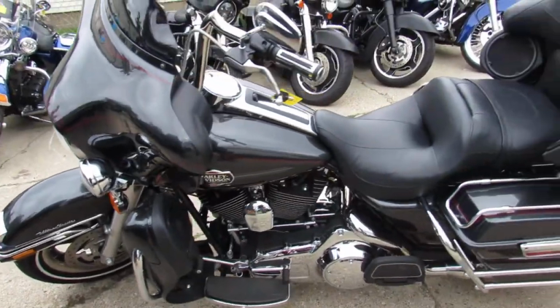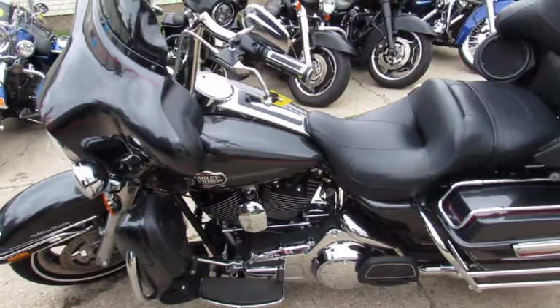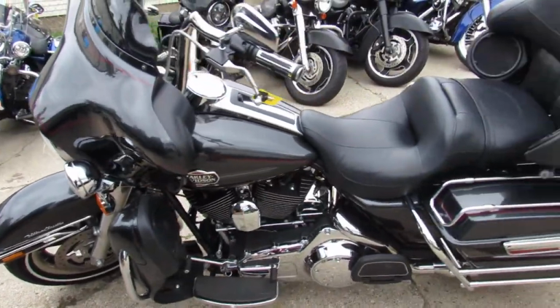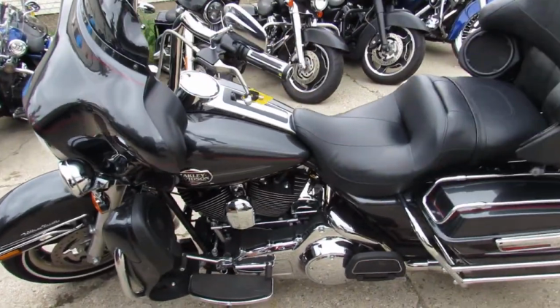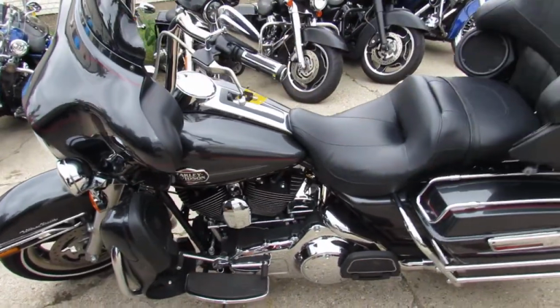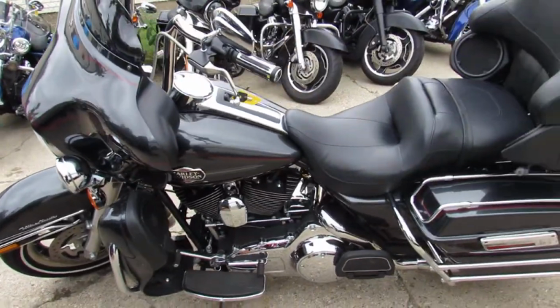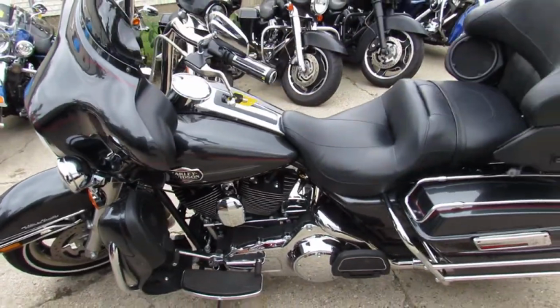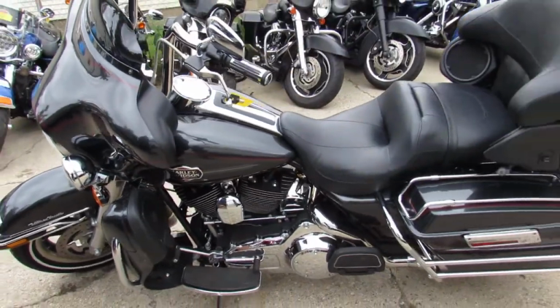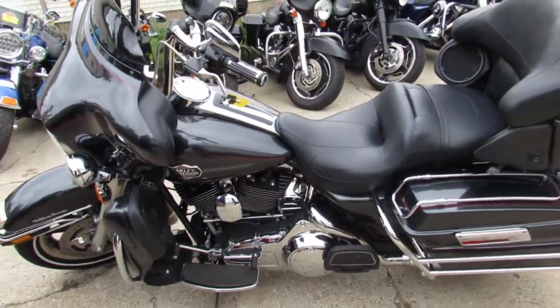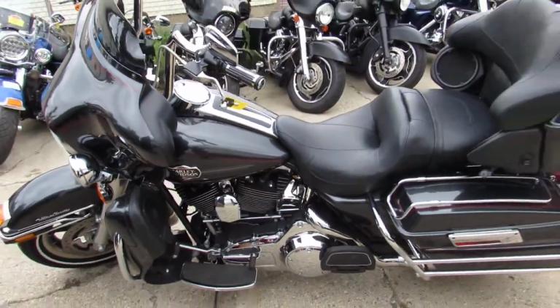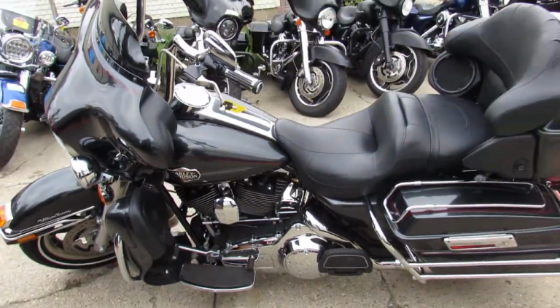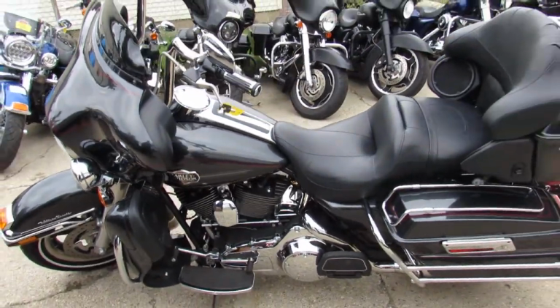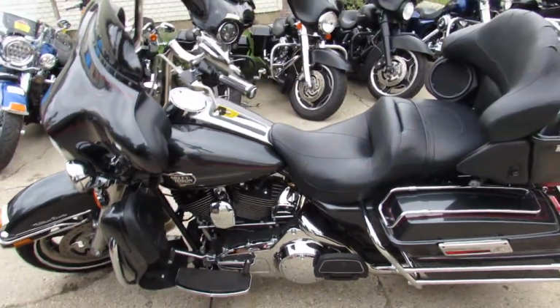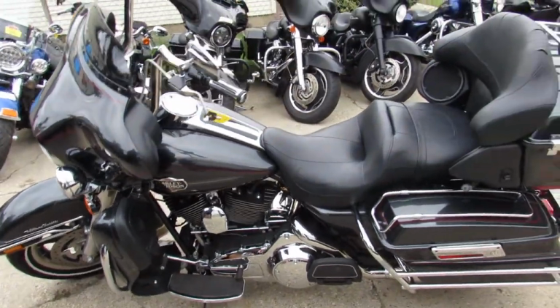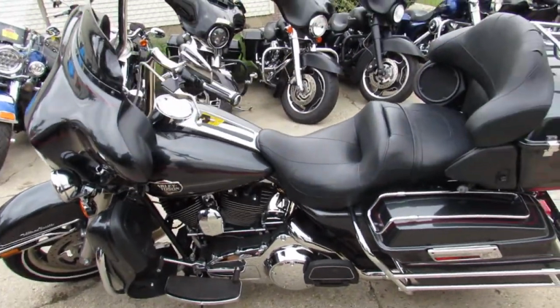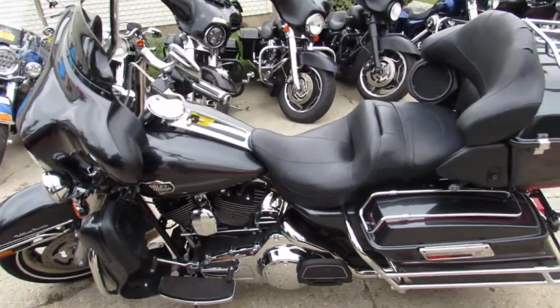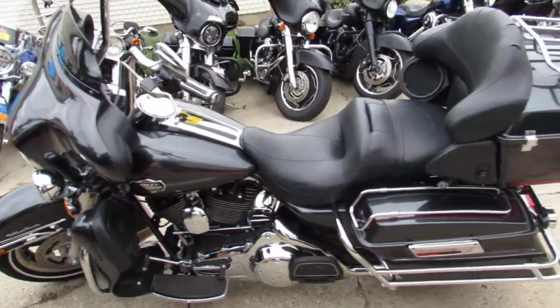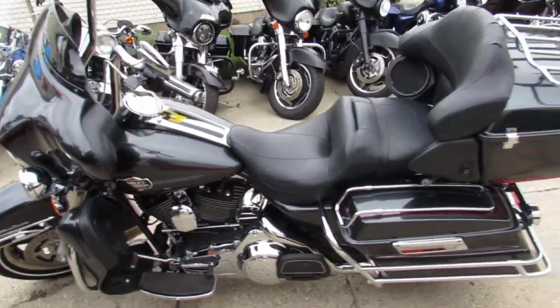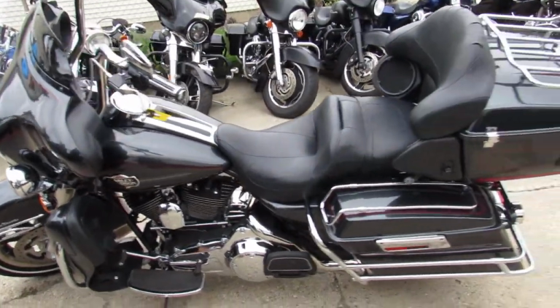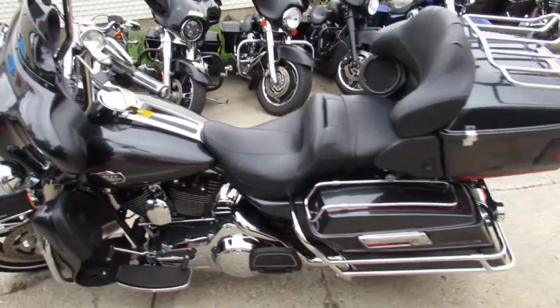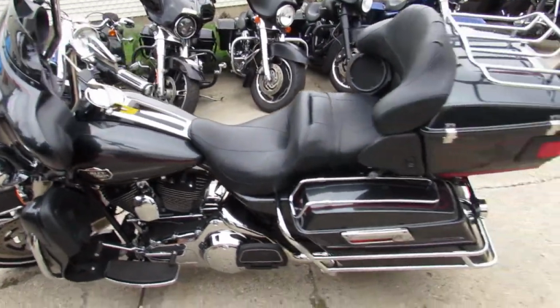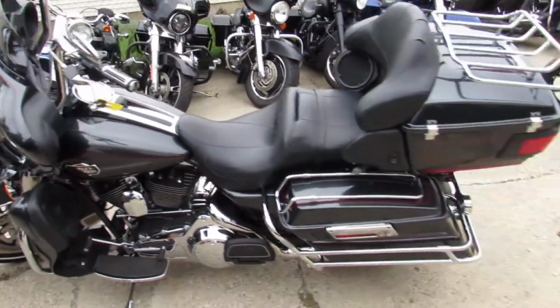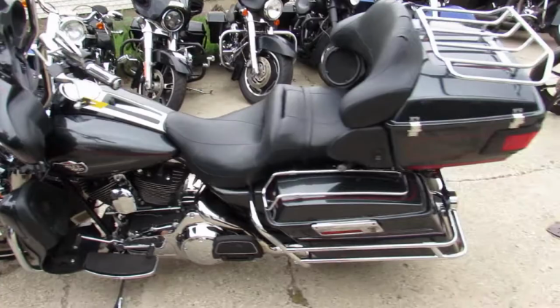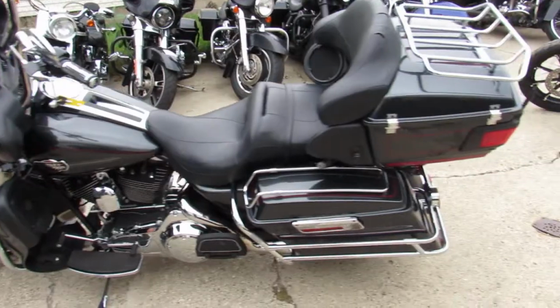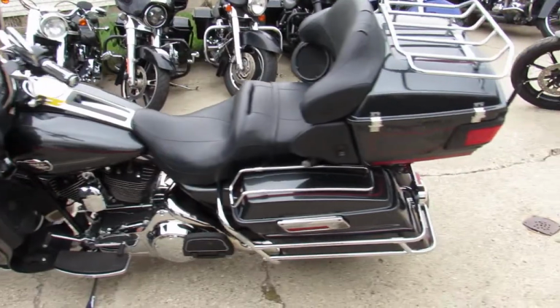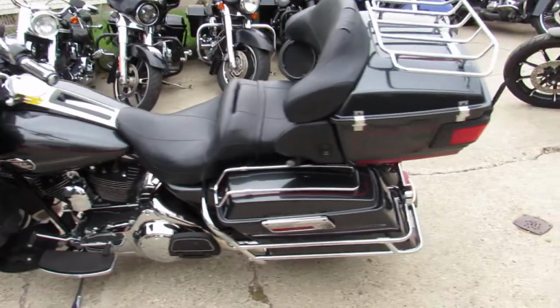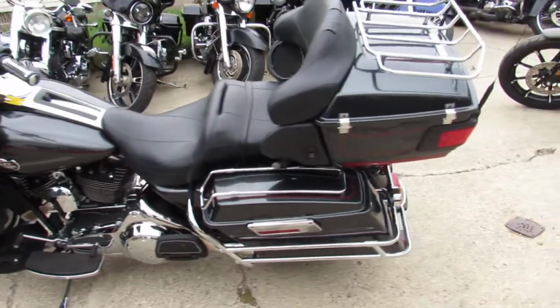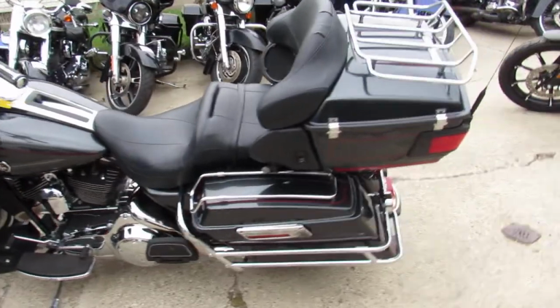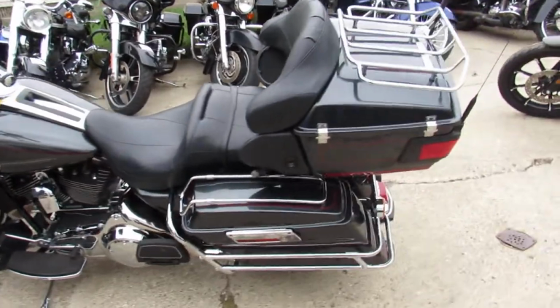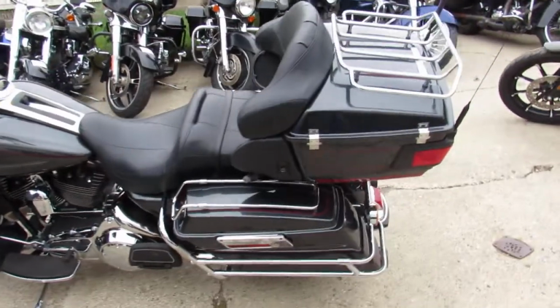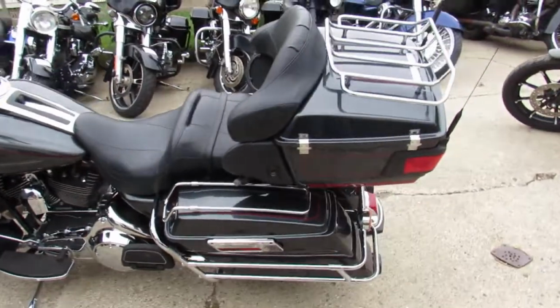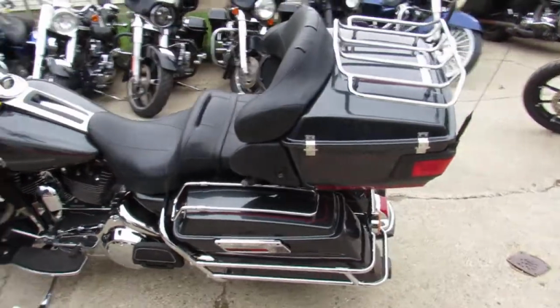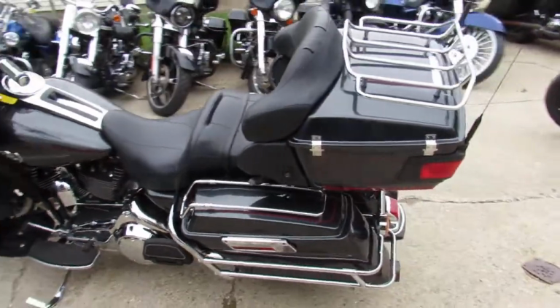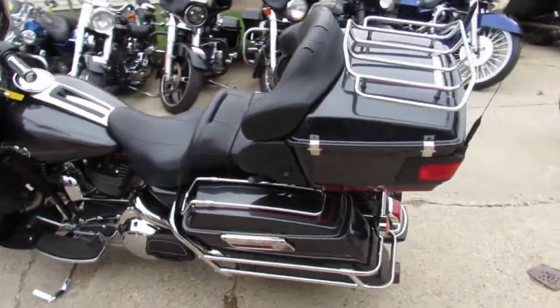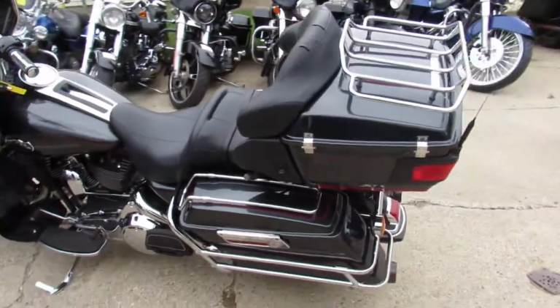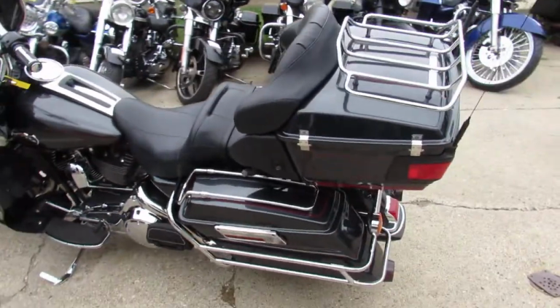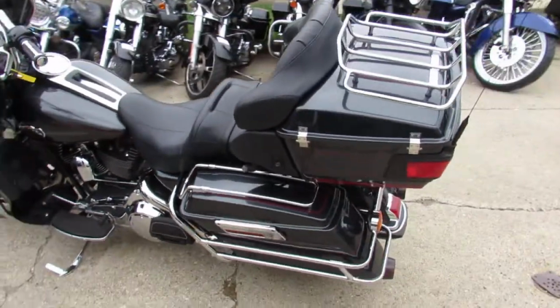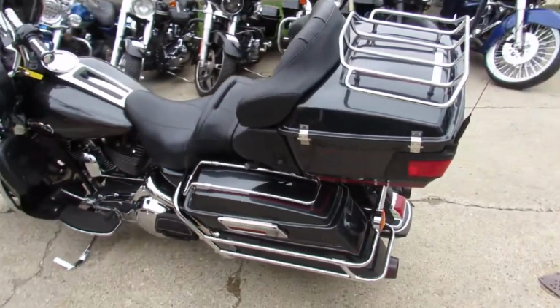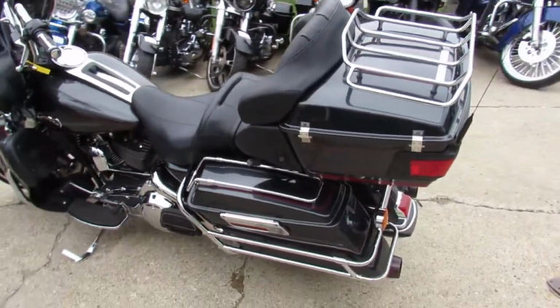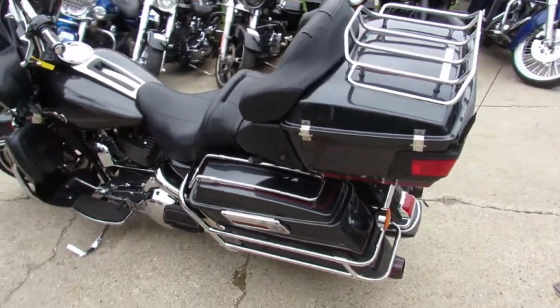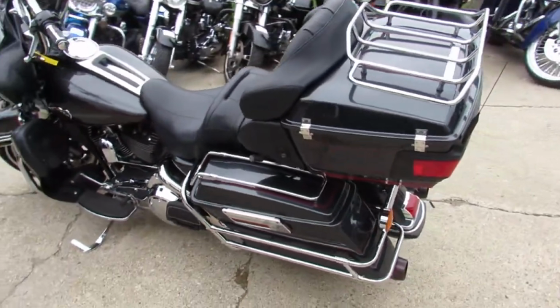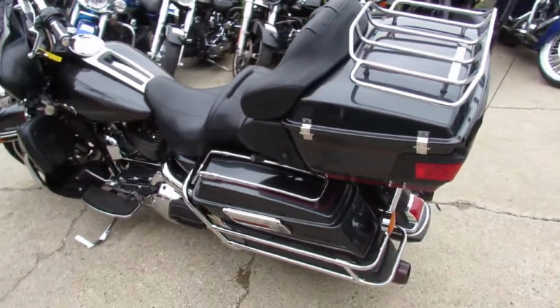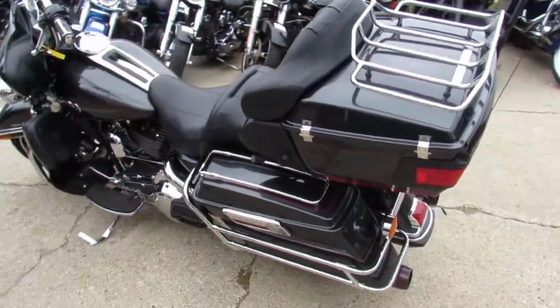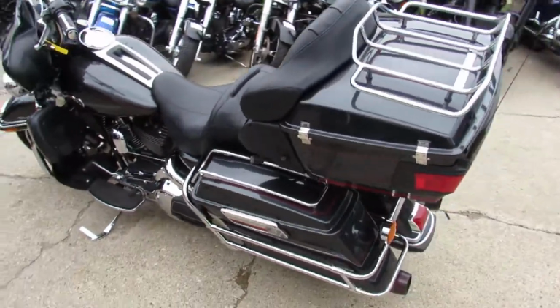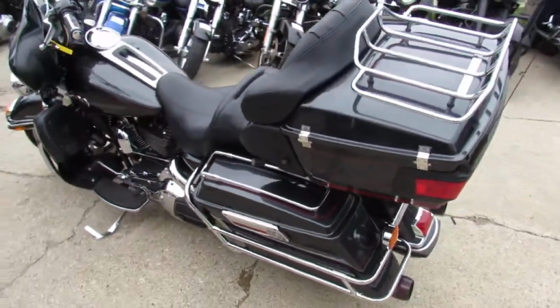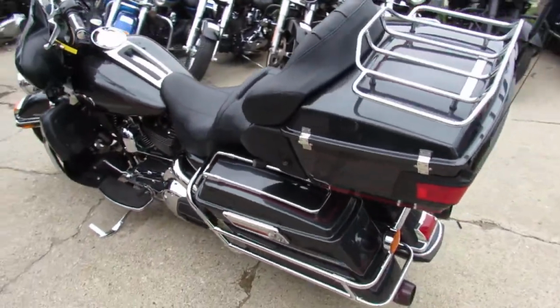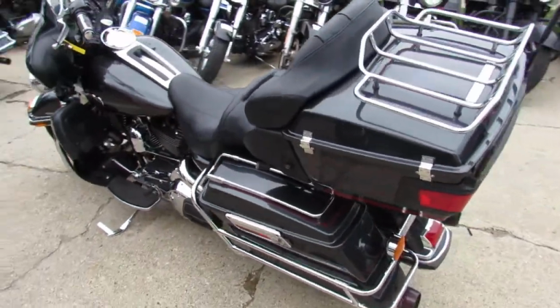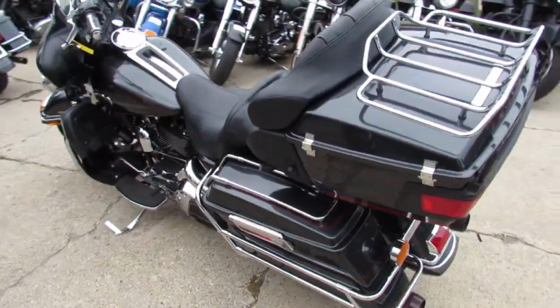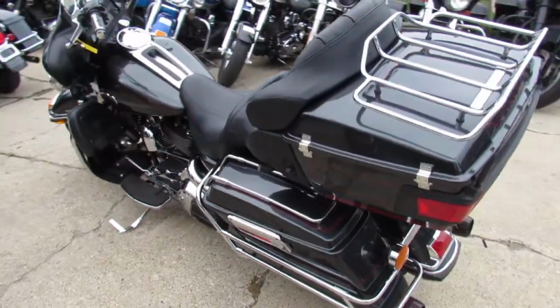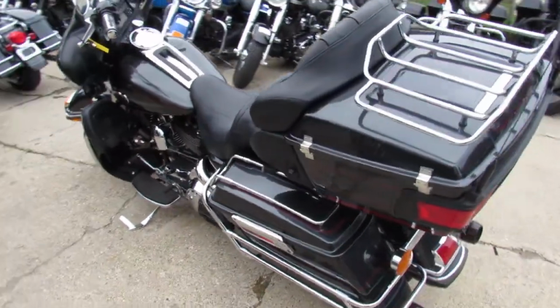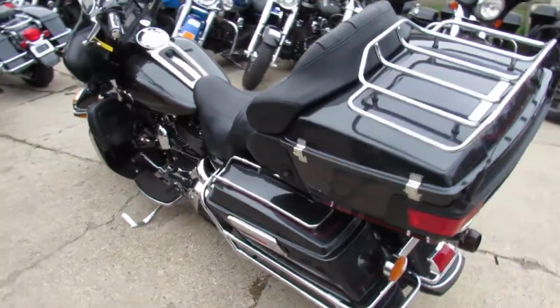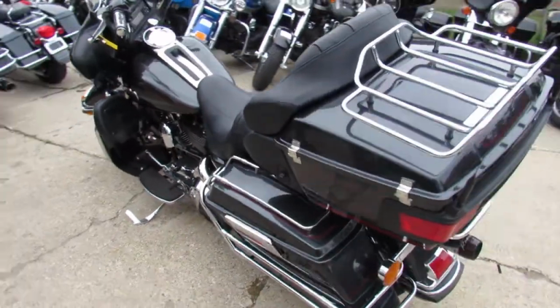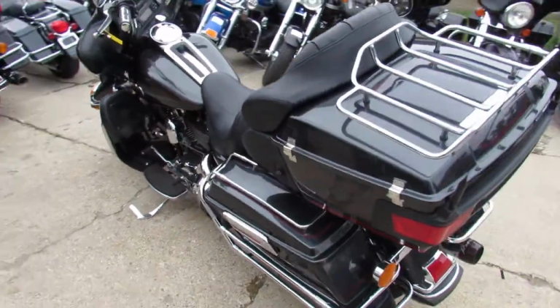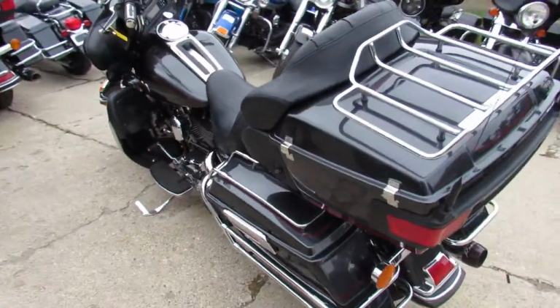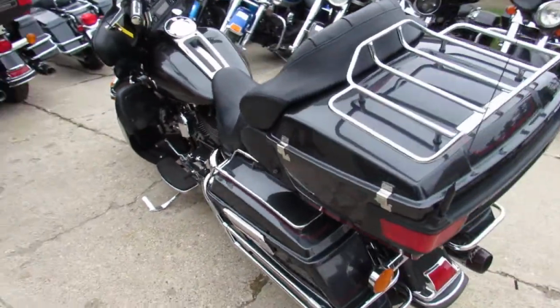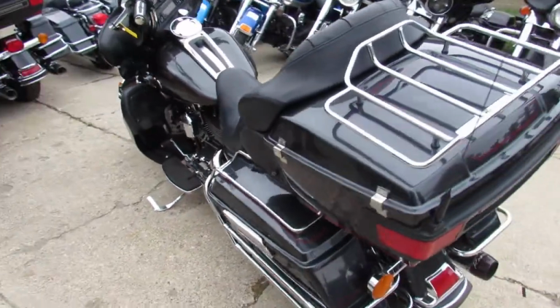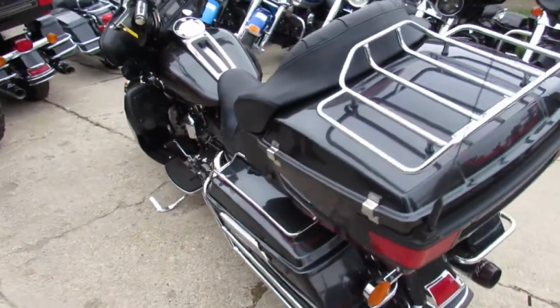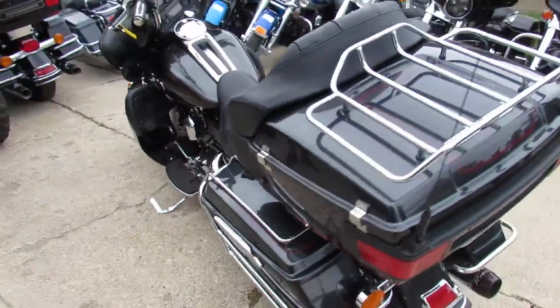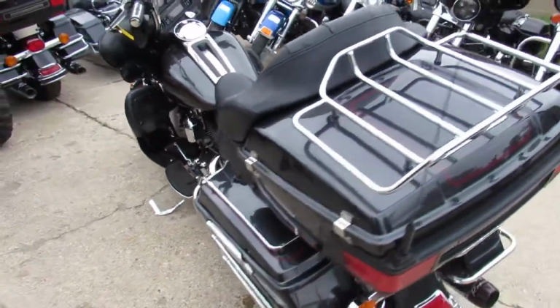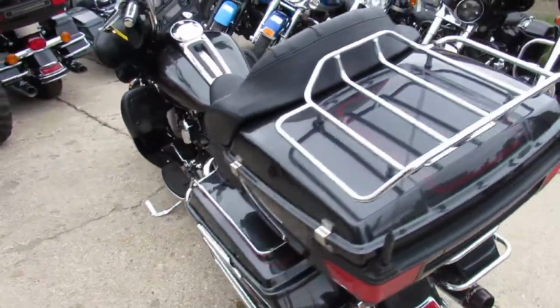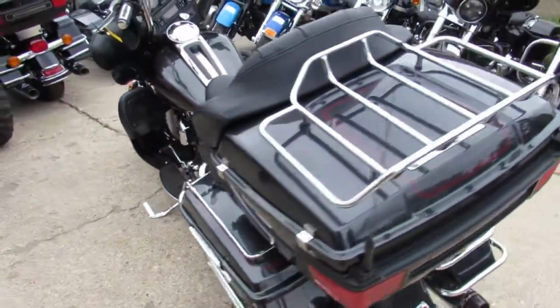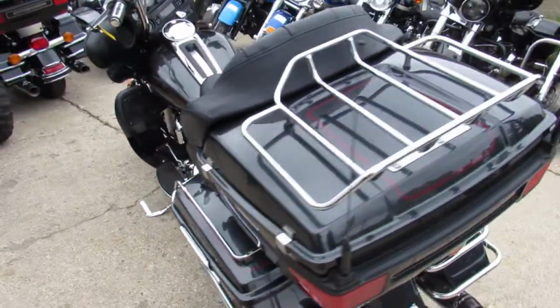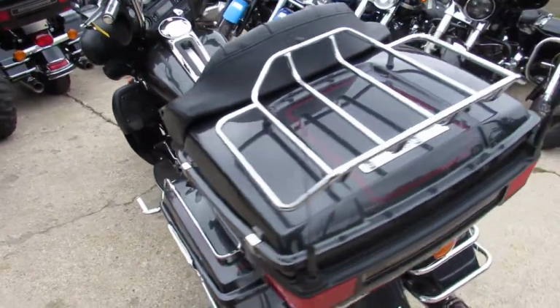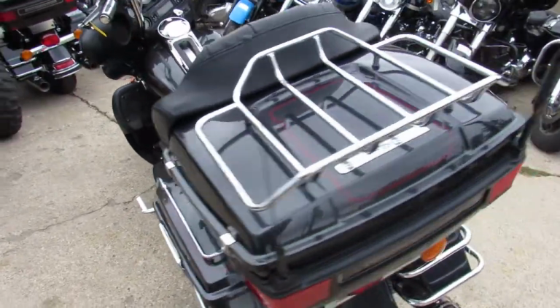We've got guaranteed financing, we've got leasing programs. Give us a call today and you can ride today at ApprovalPowerSports.com.